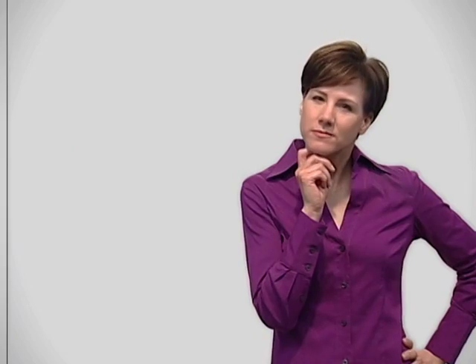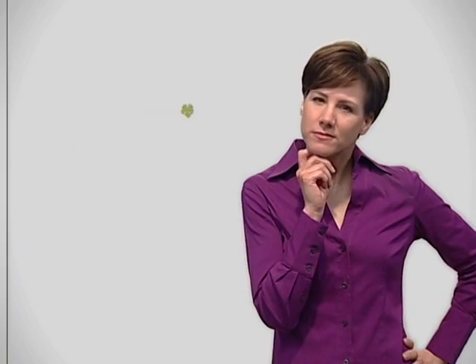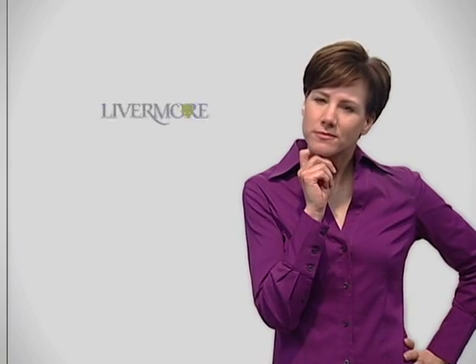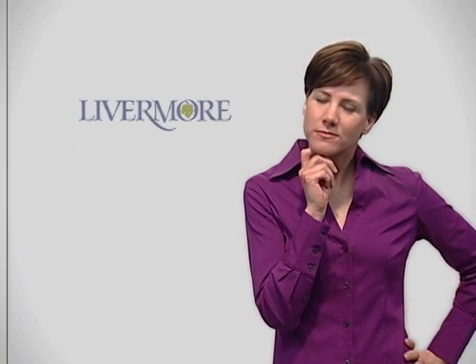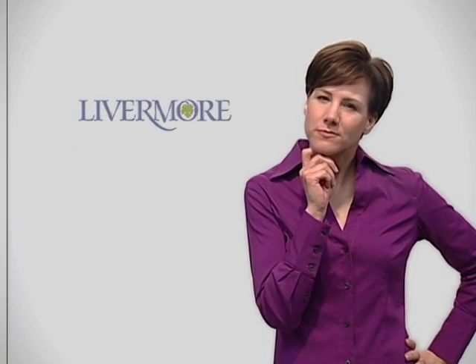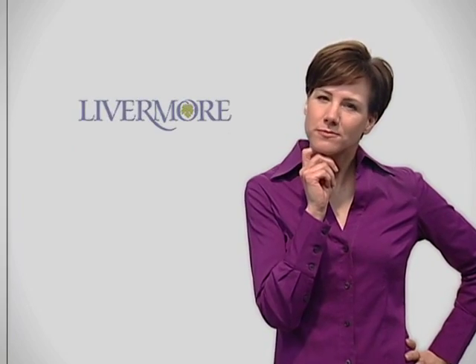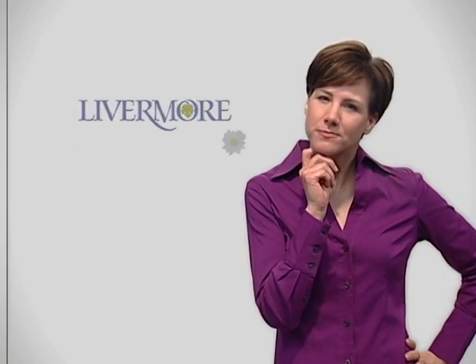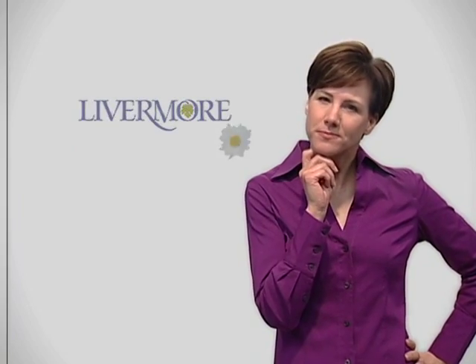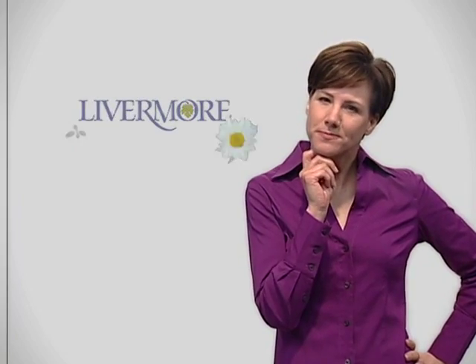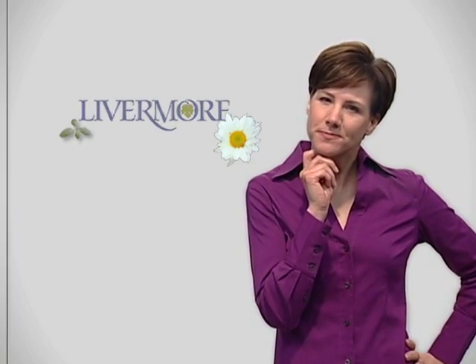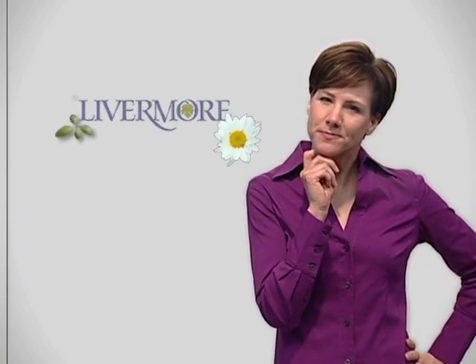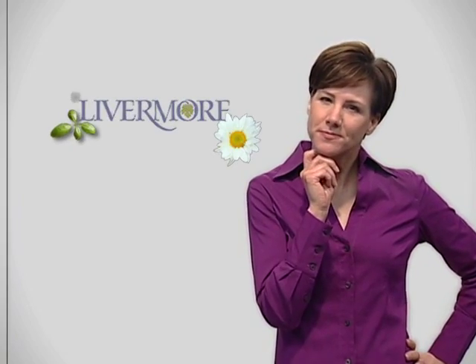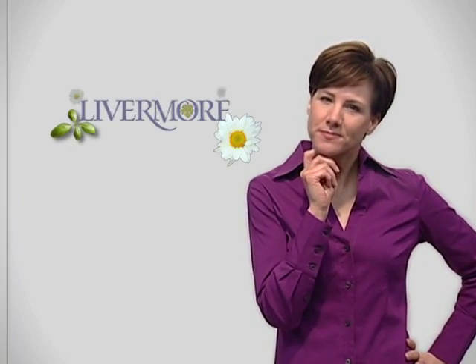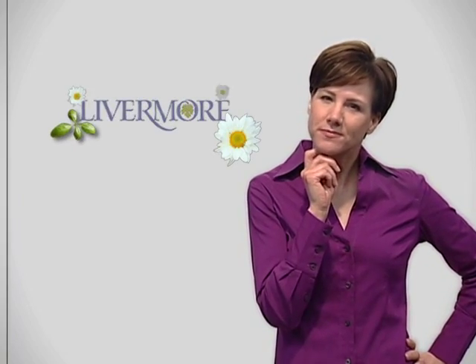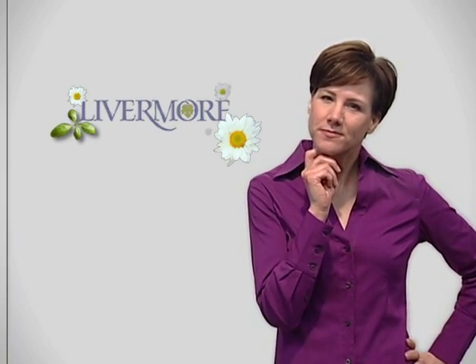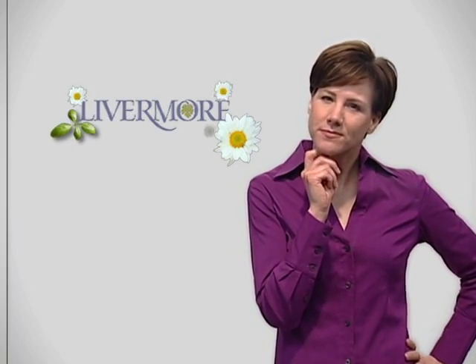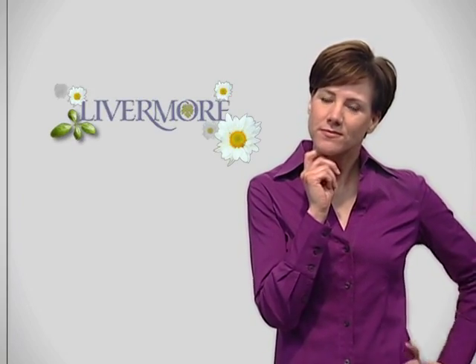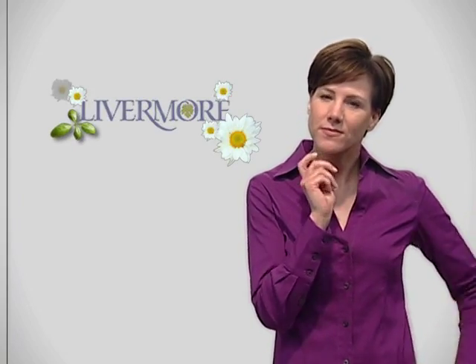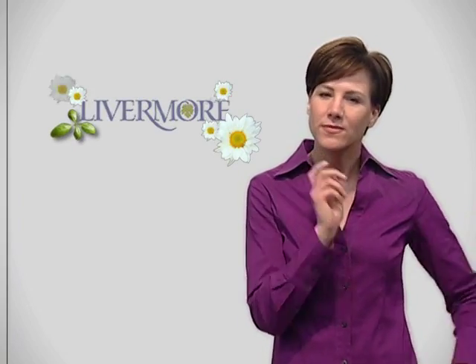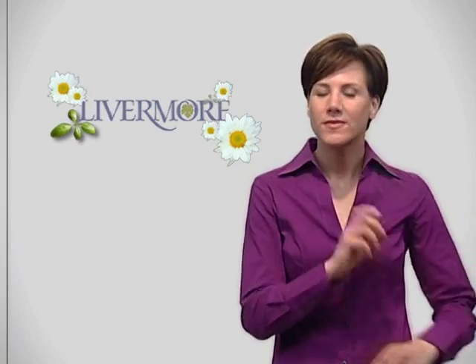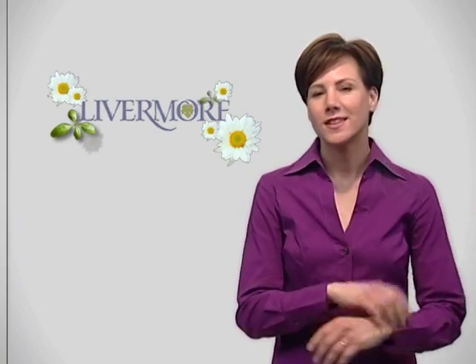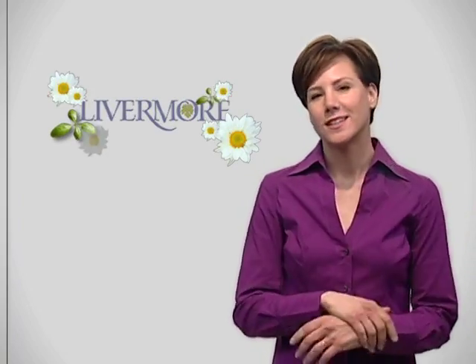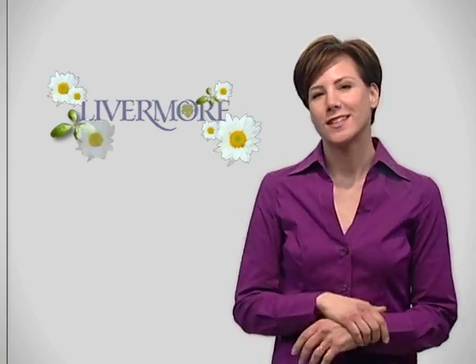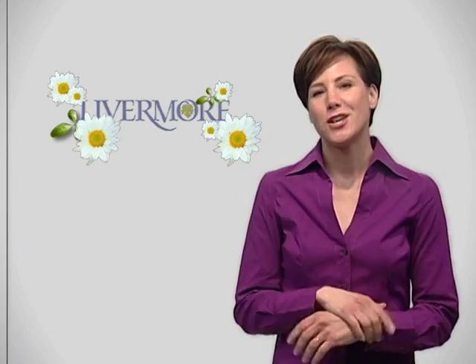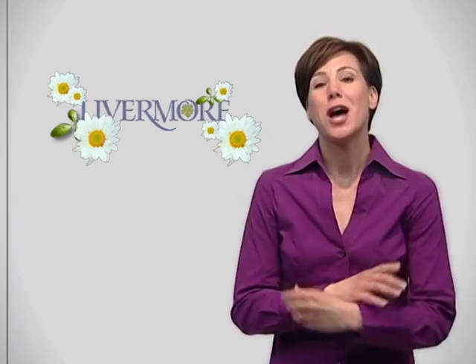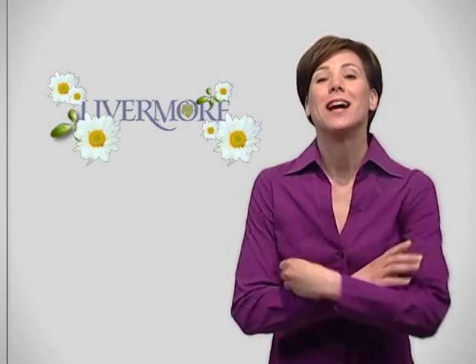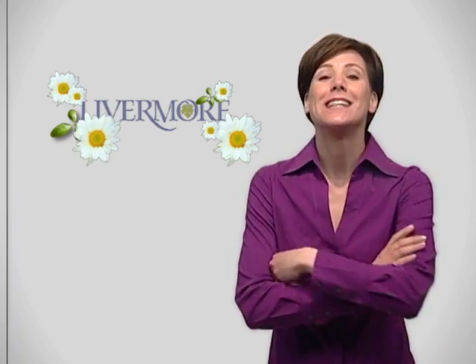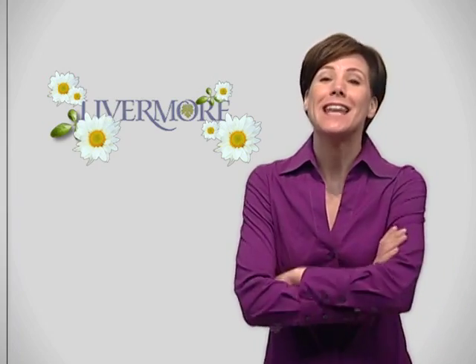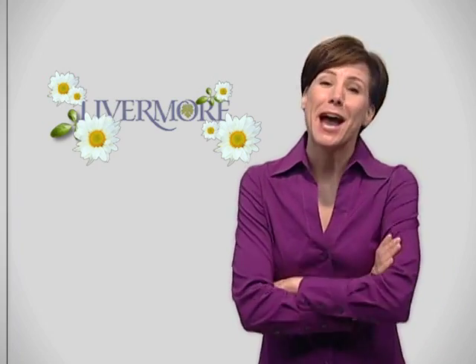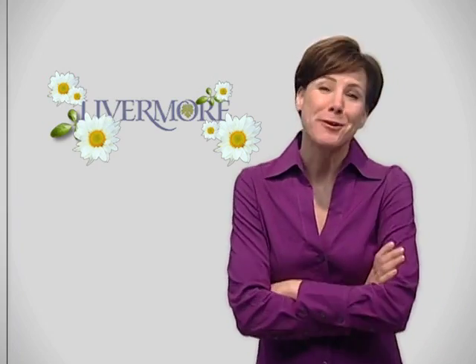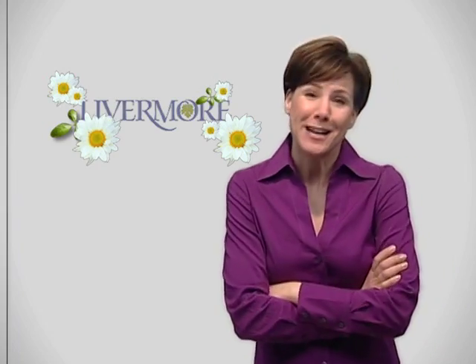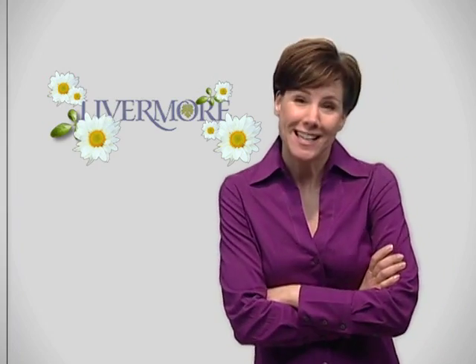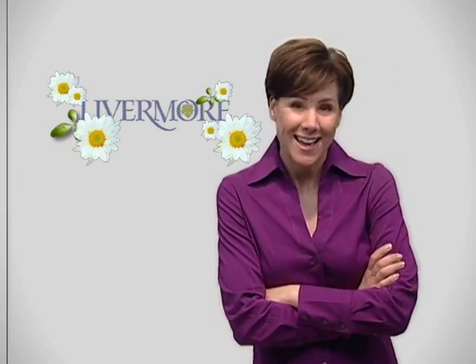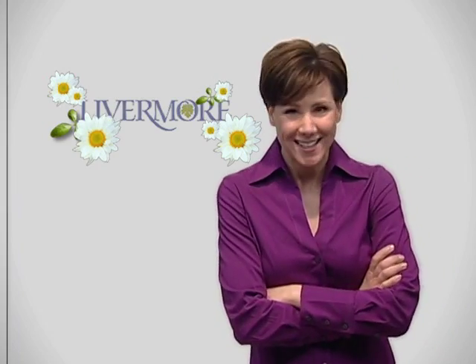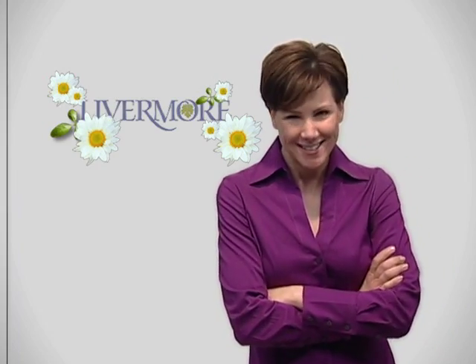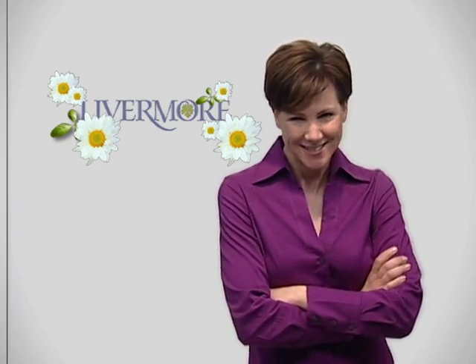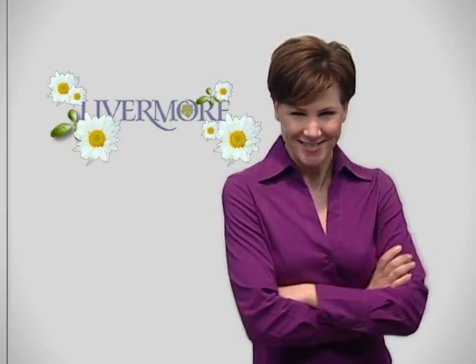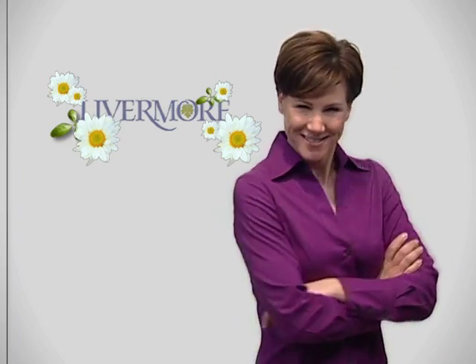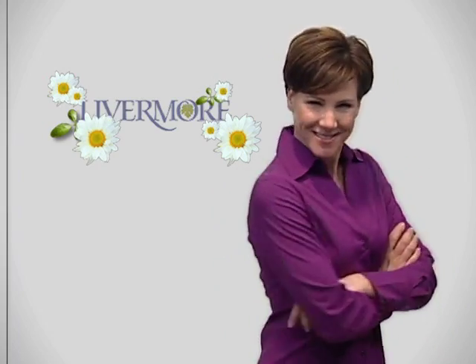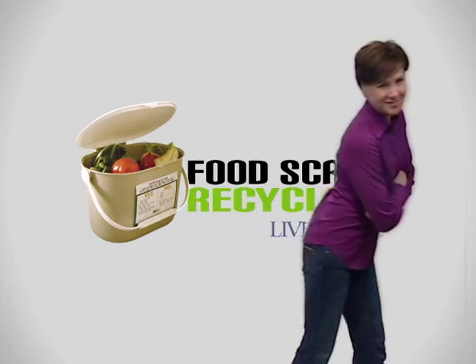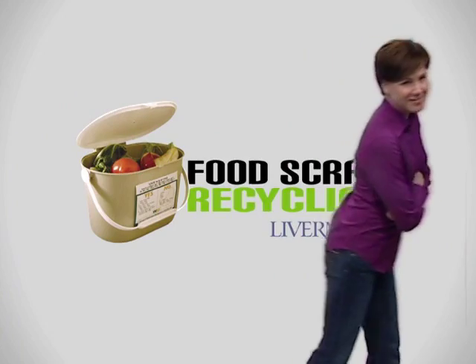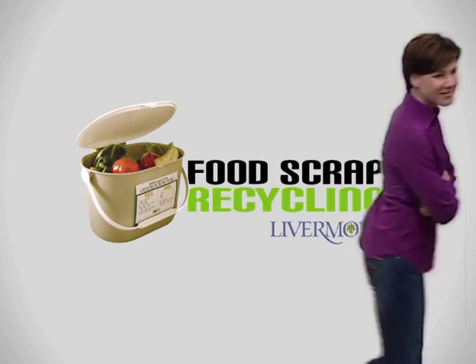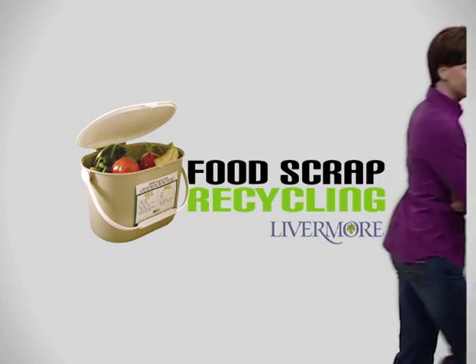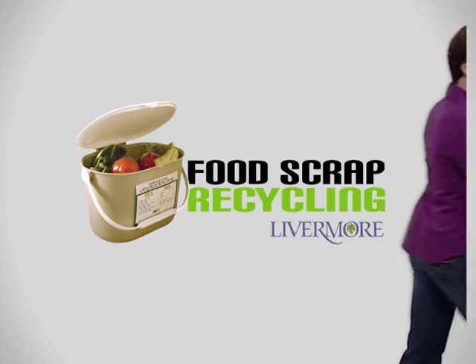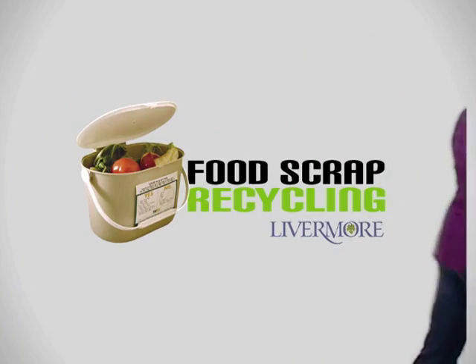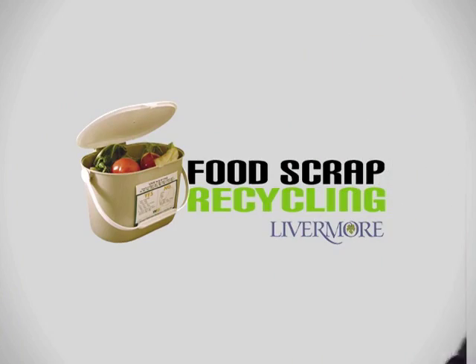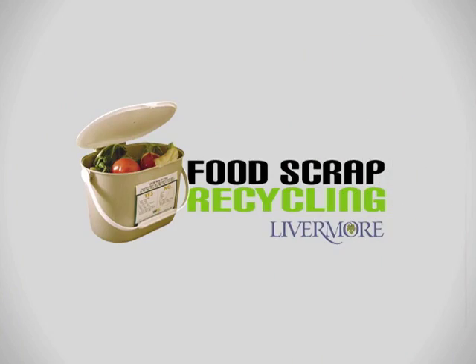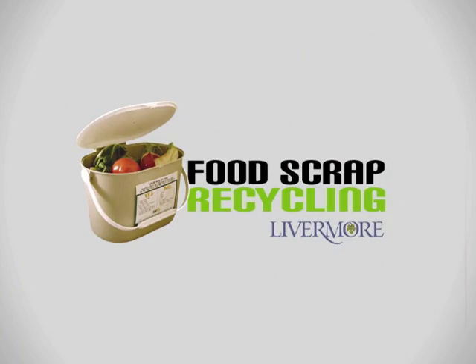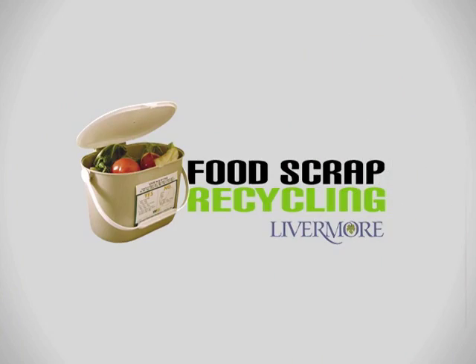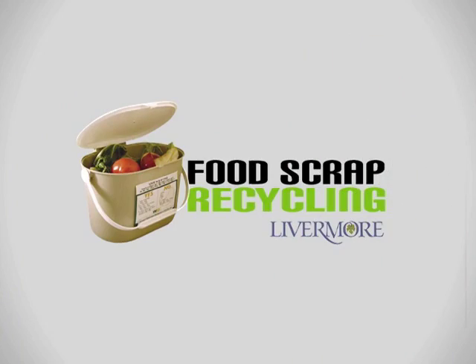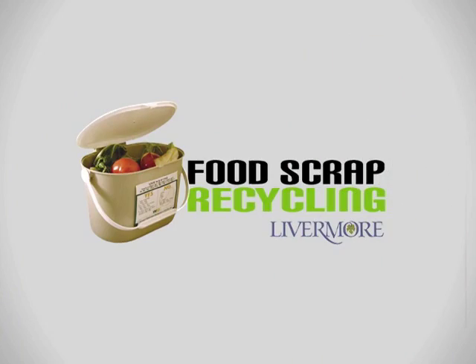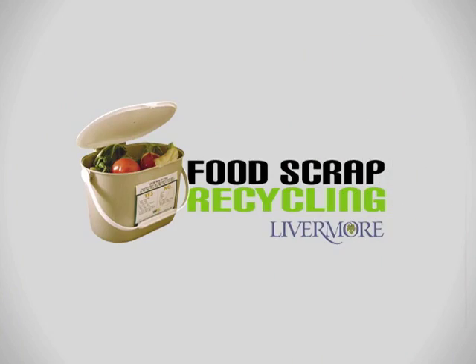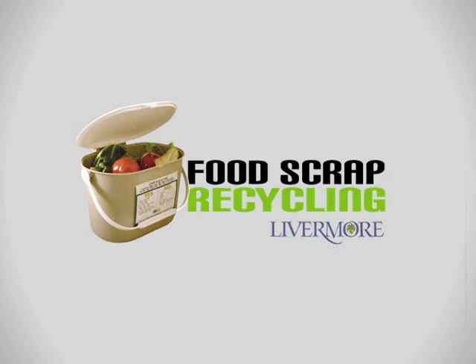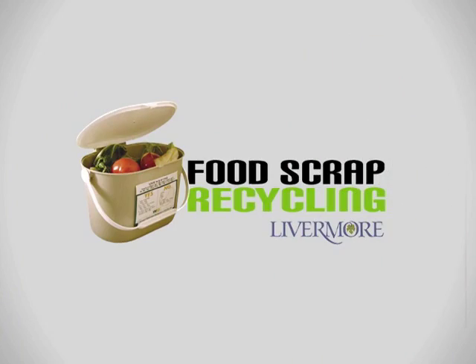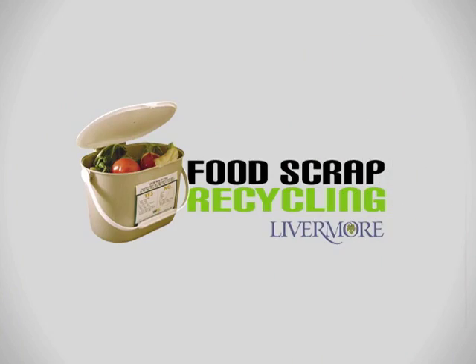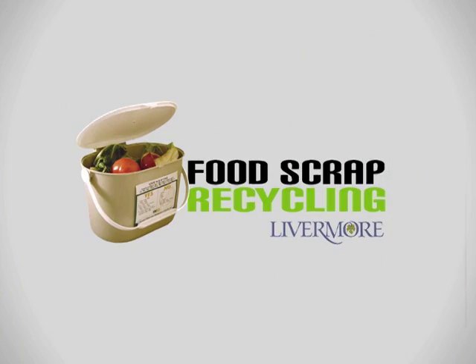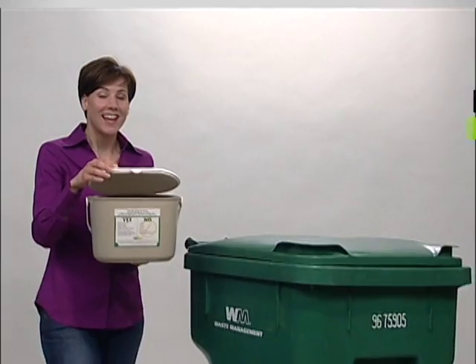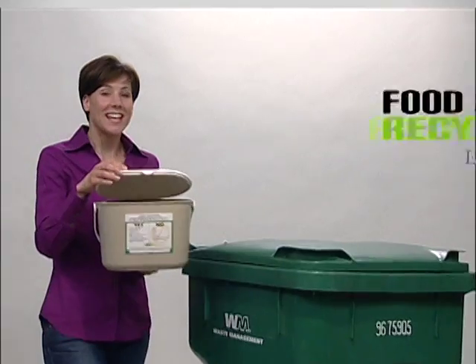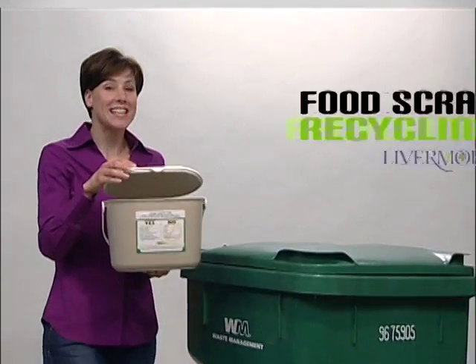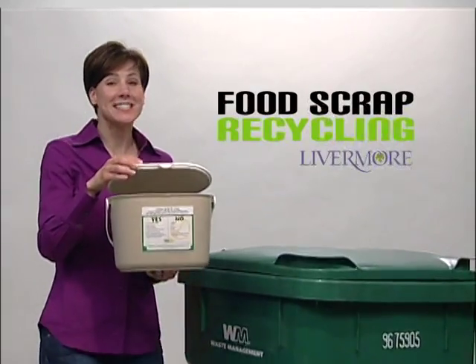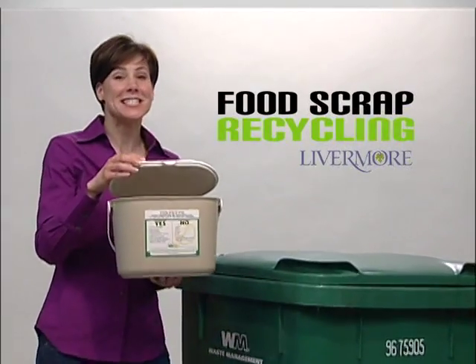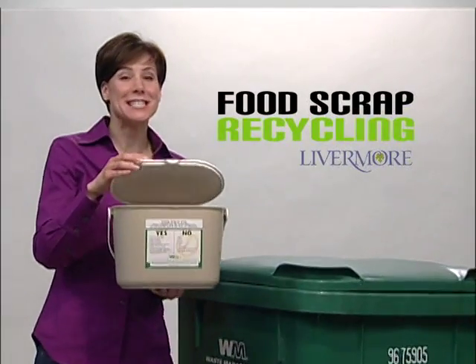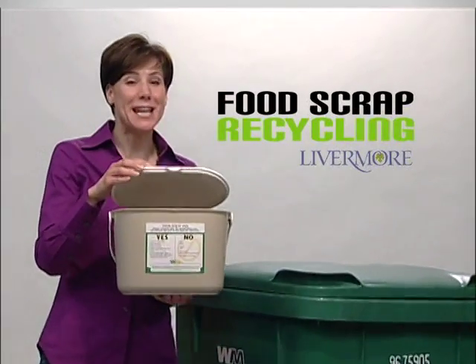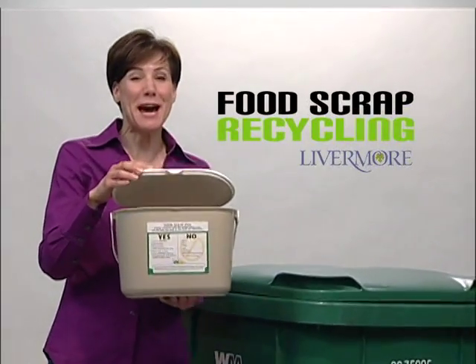That's why Livermore wants you to recycle your food scraps. Now I get it. It's simple. The Livermore Food Scrap Recycling Program. It's a snap.